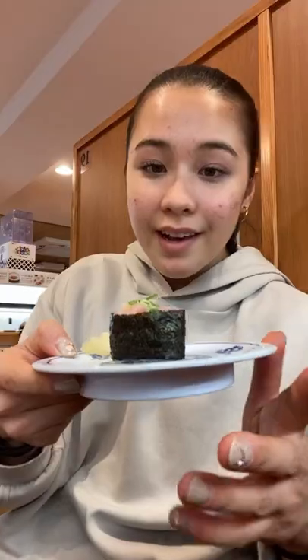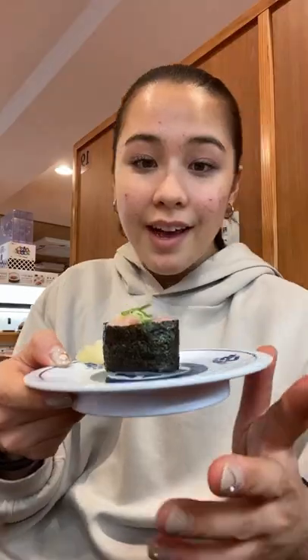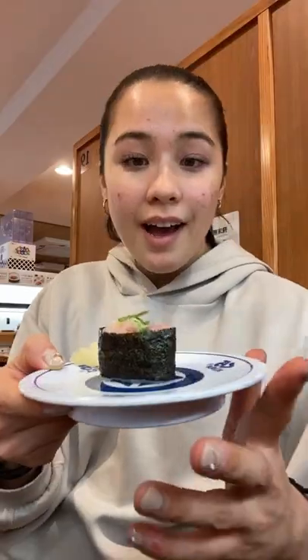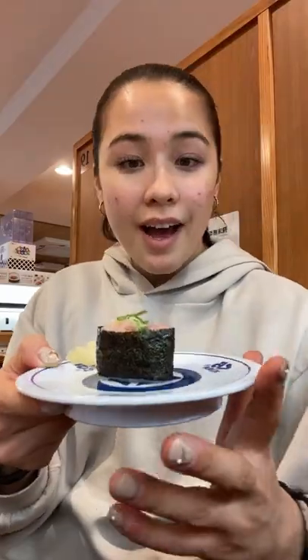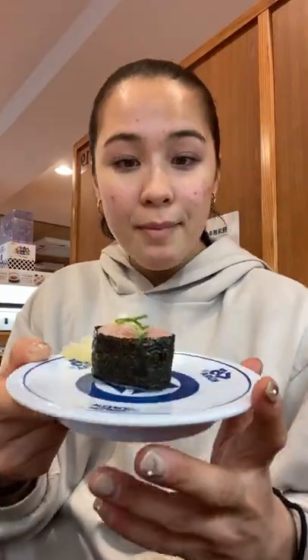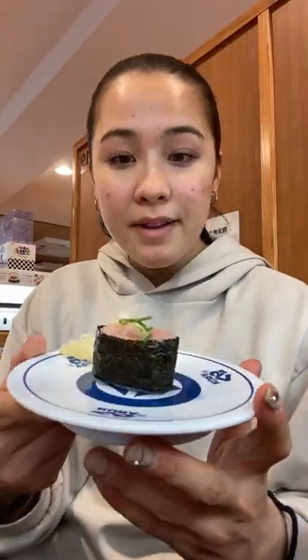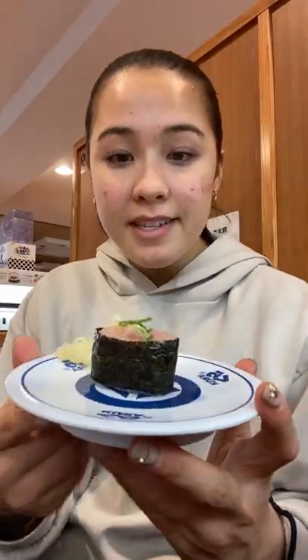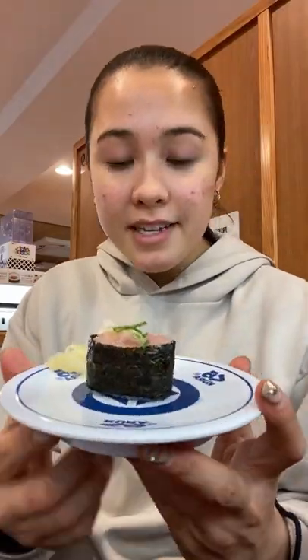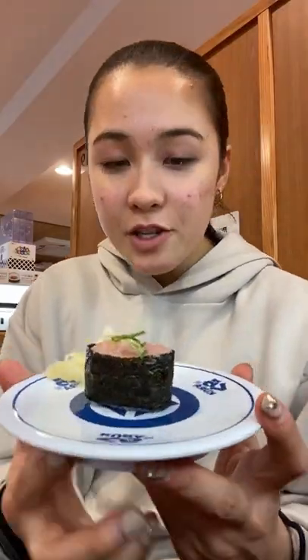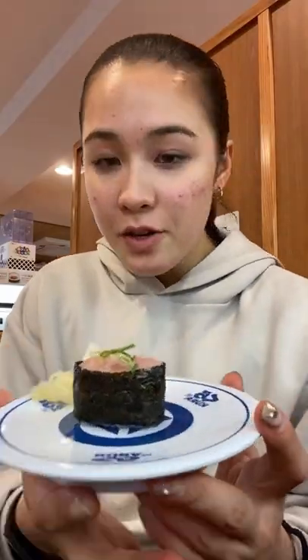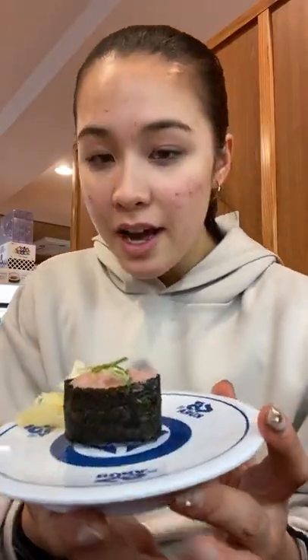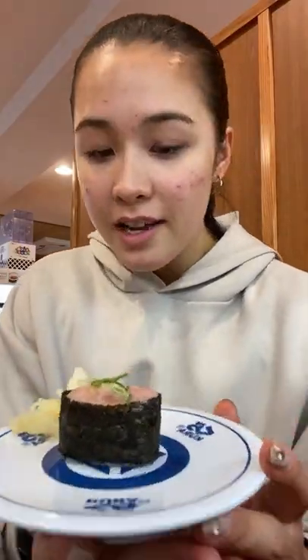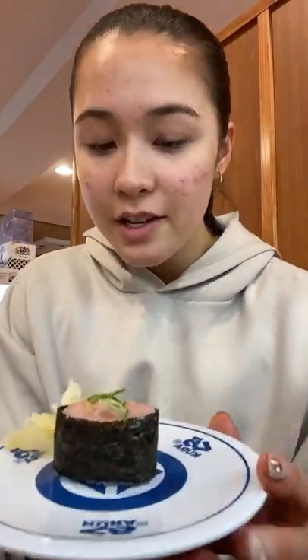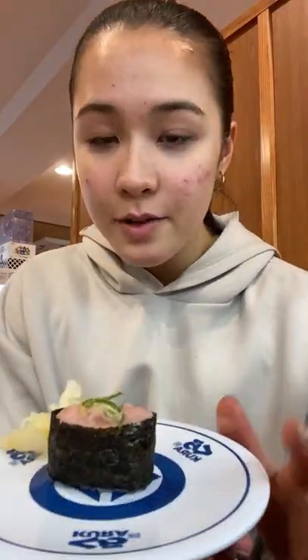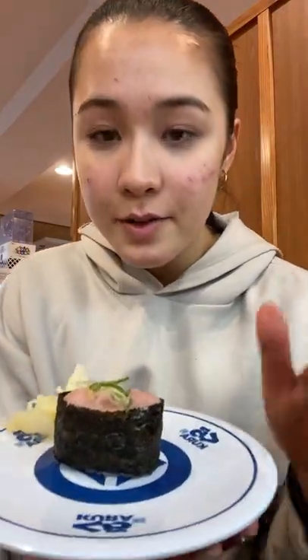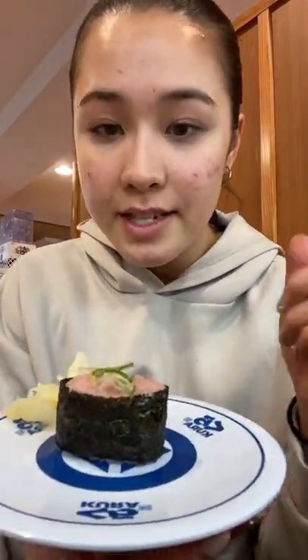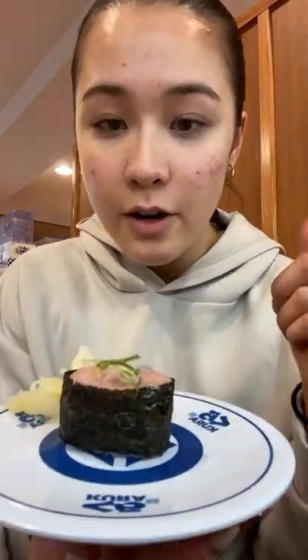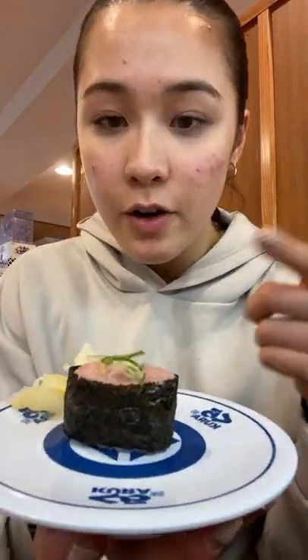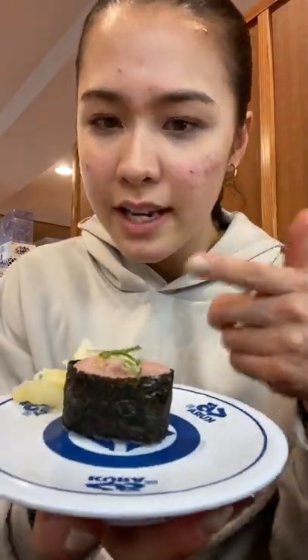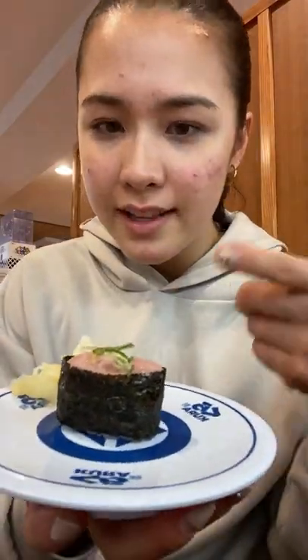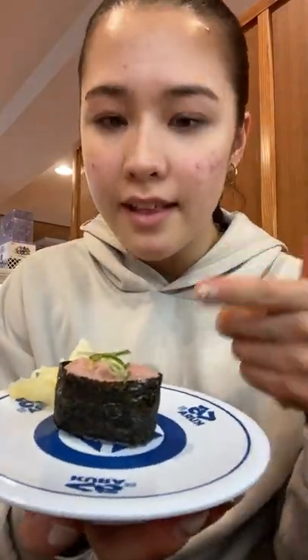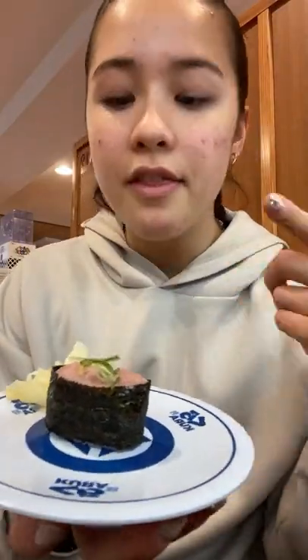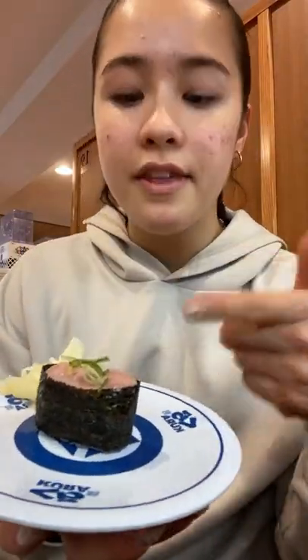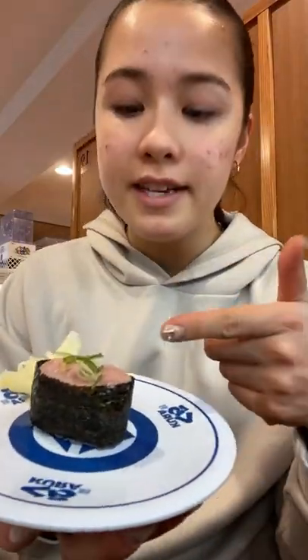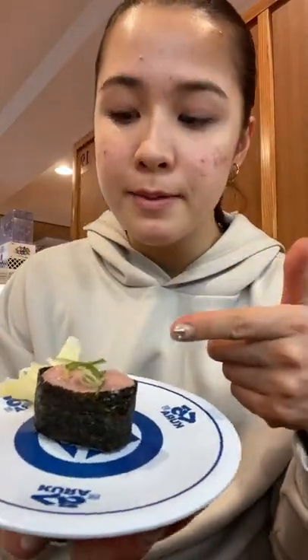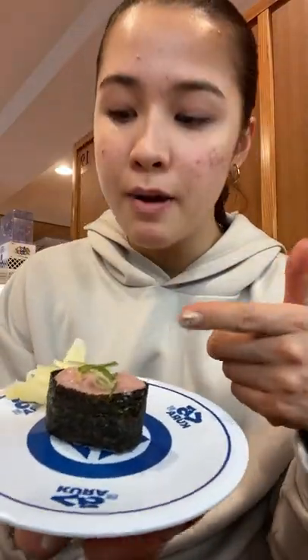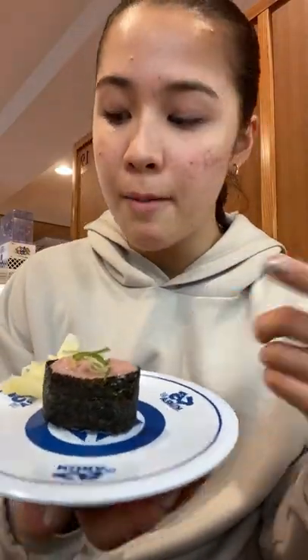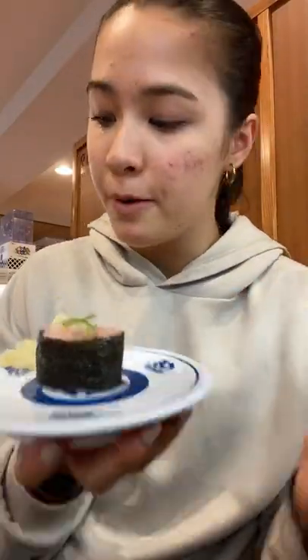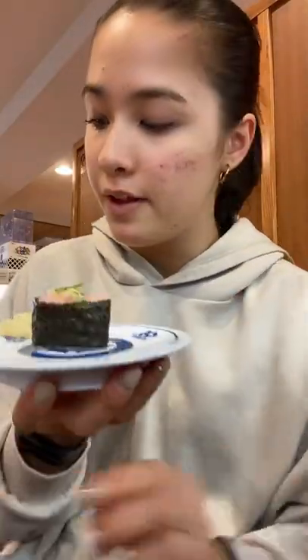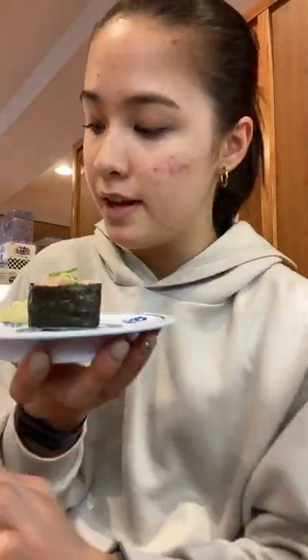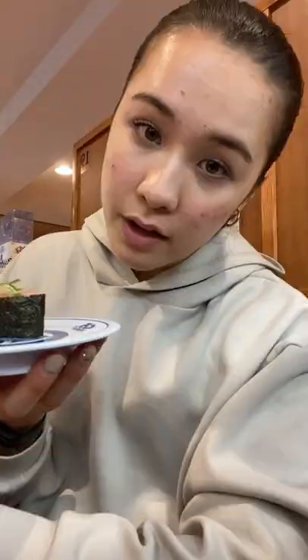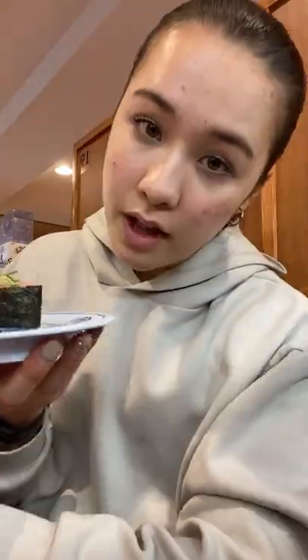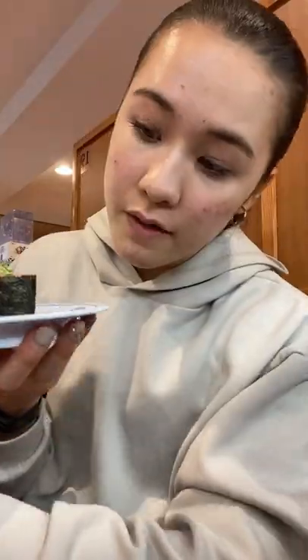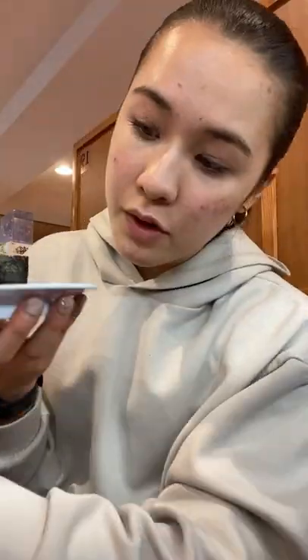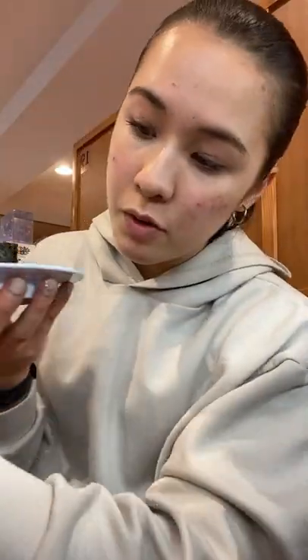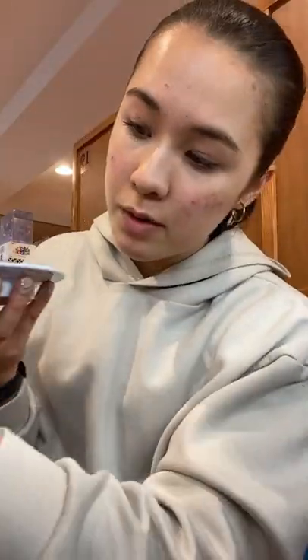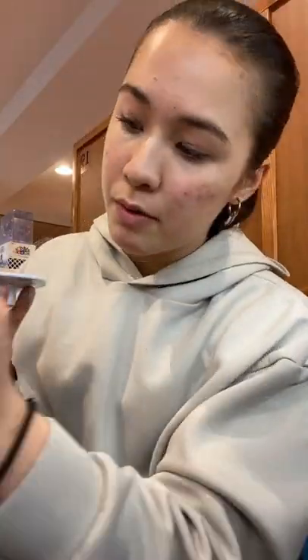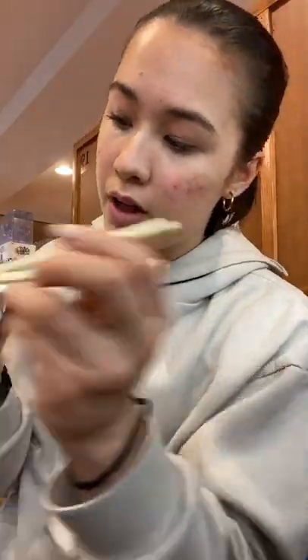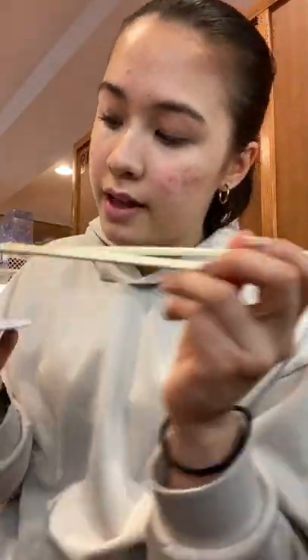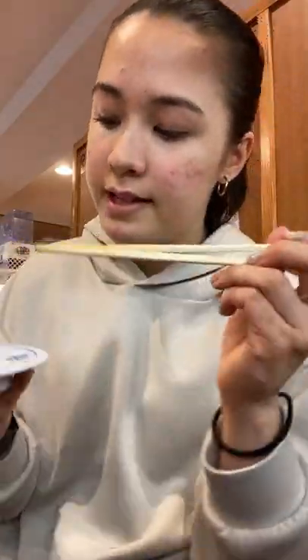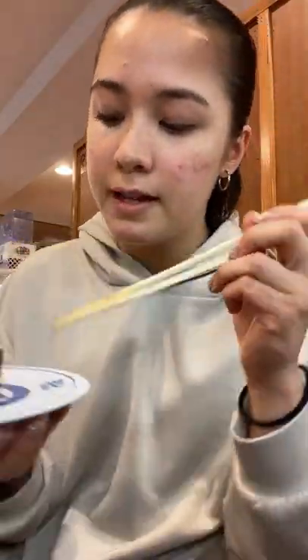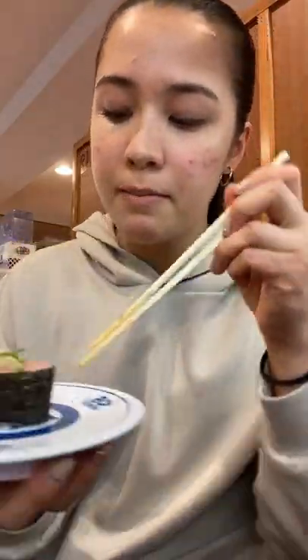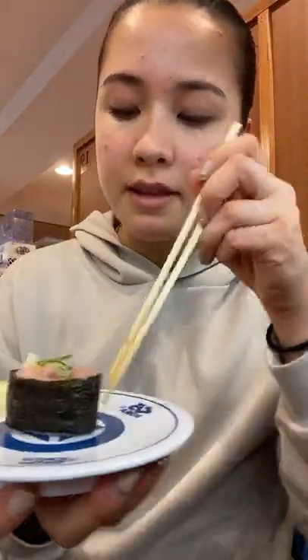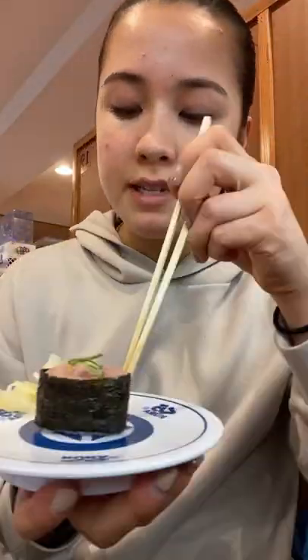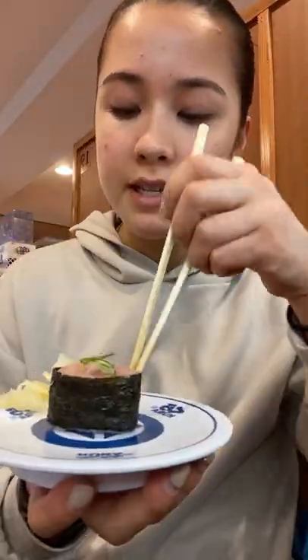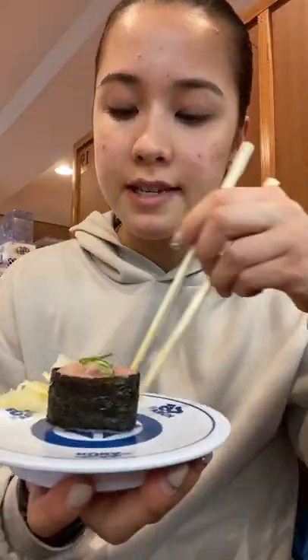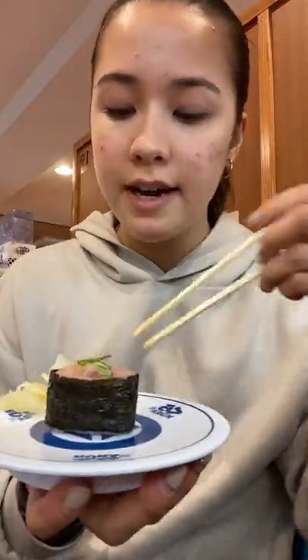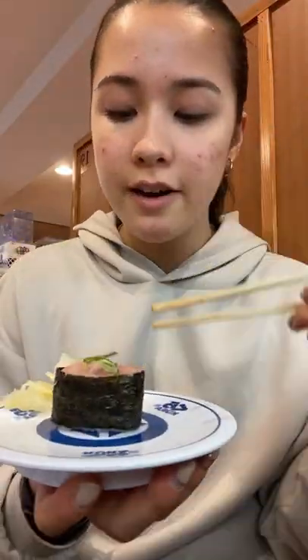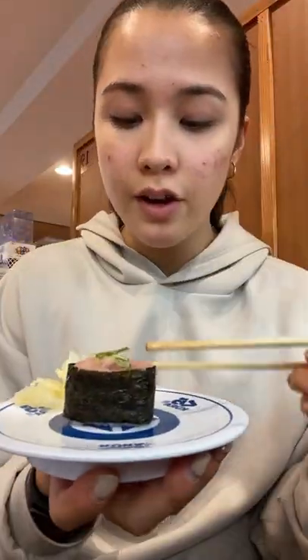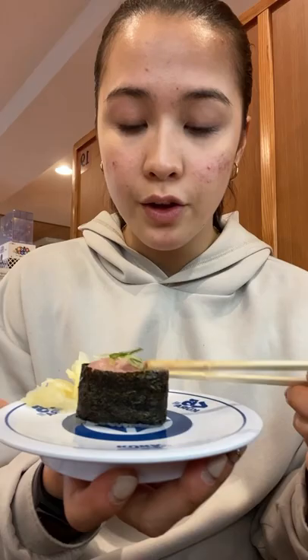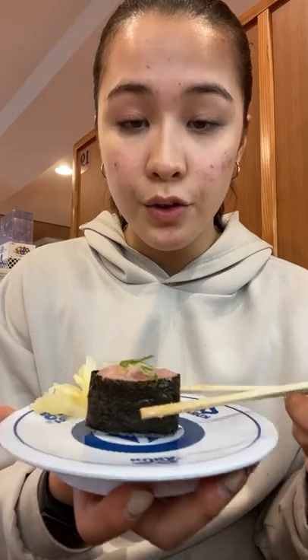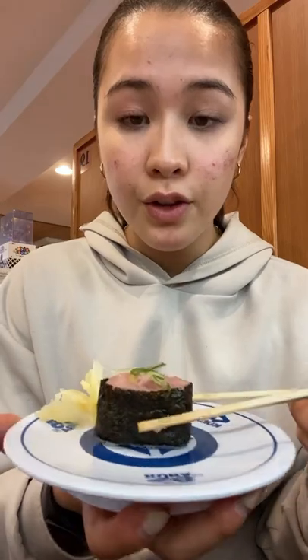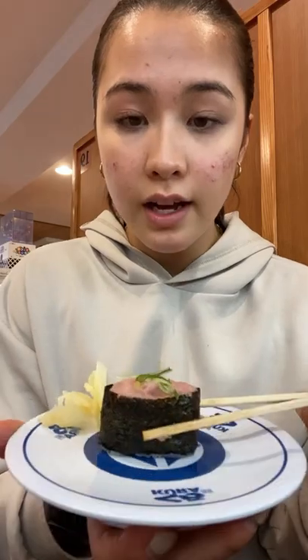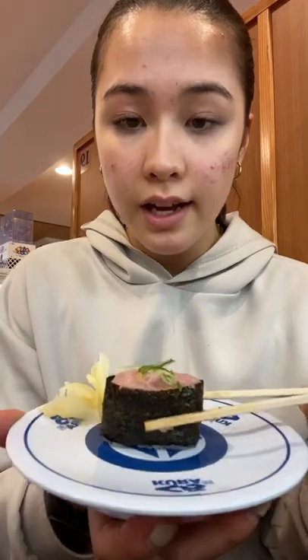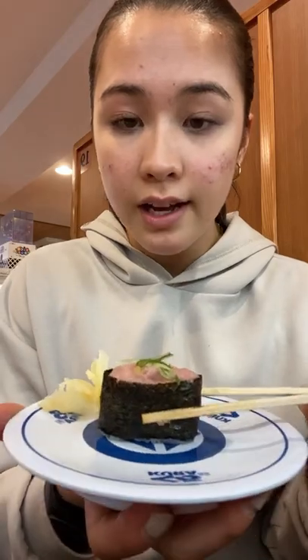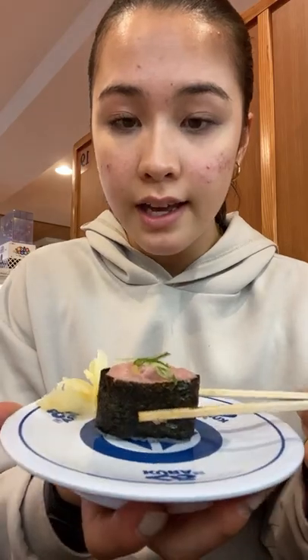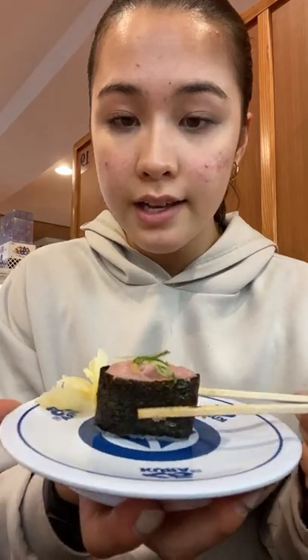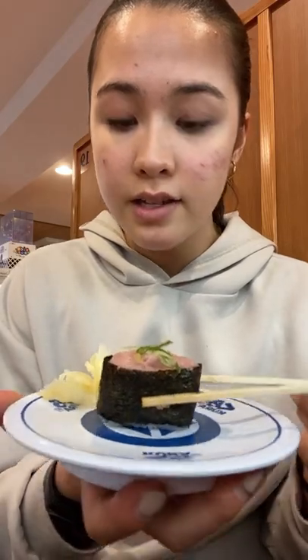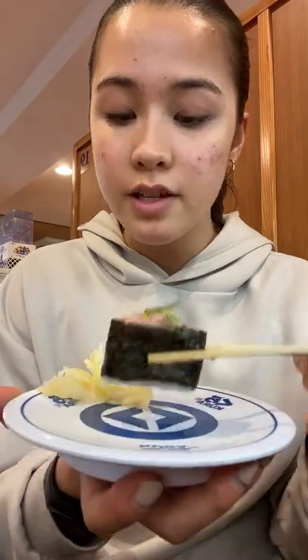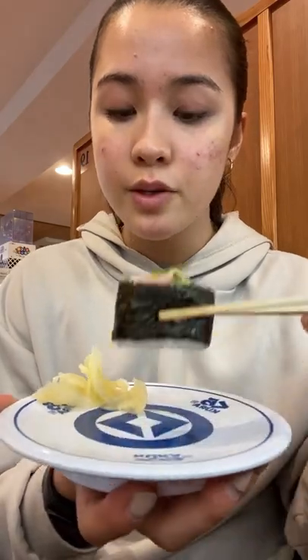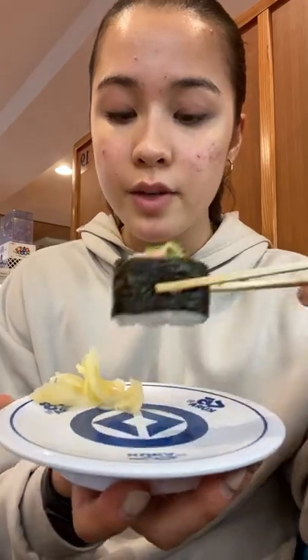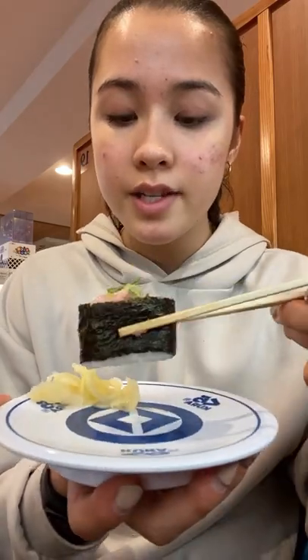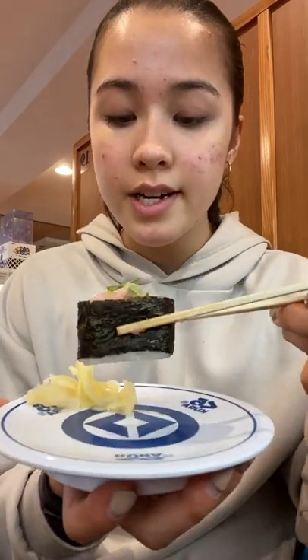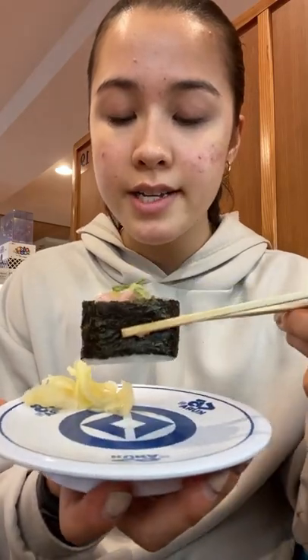I'm gonna teach you how to eat this properly. A lot of you would probably dip this entire Gunkan into the soy sauce,